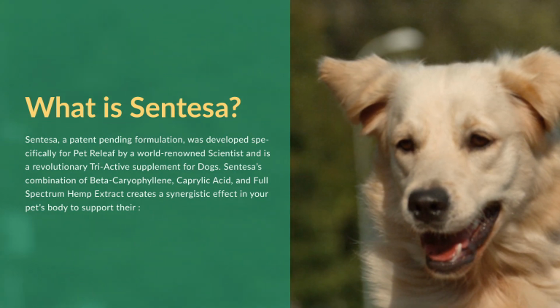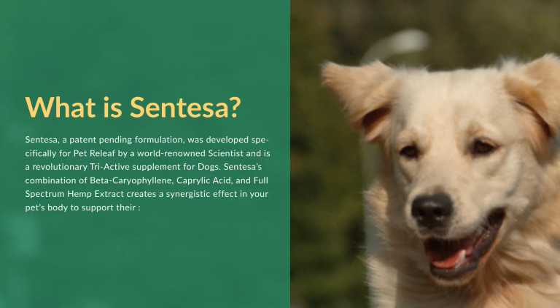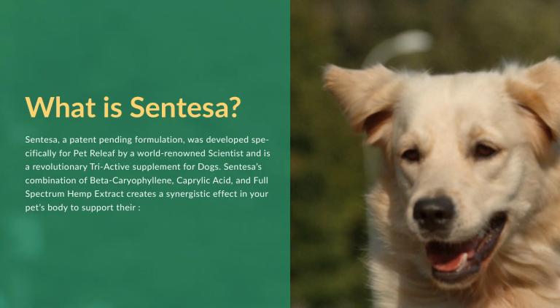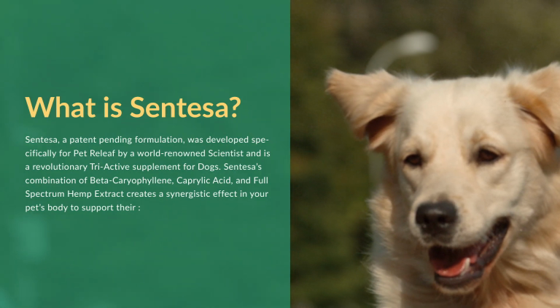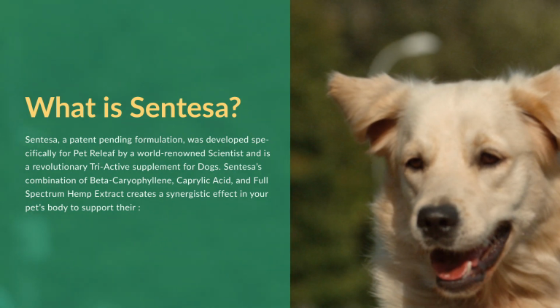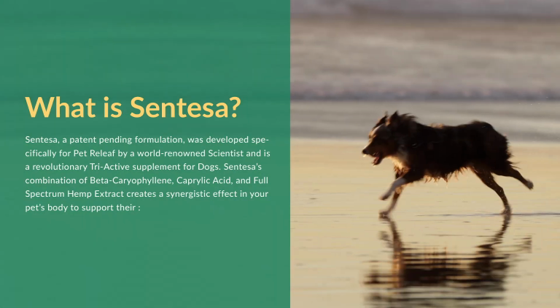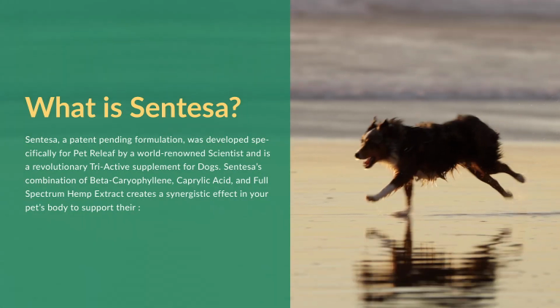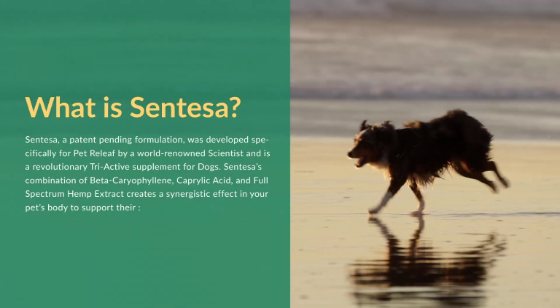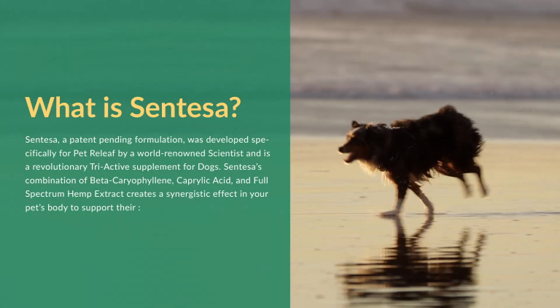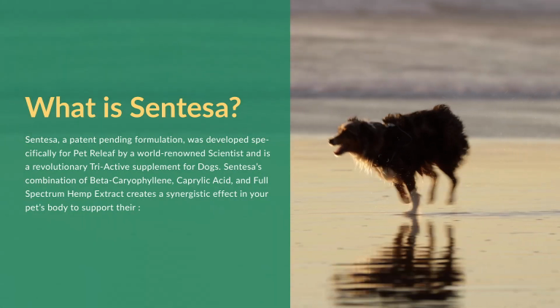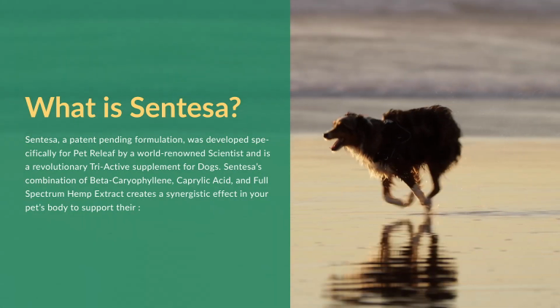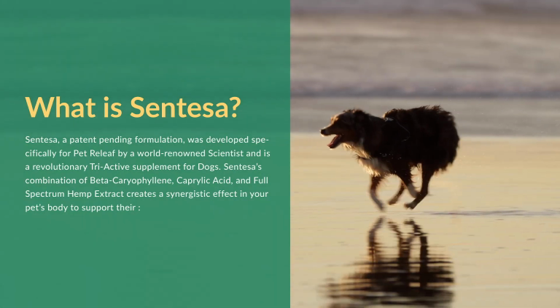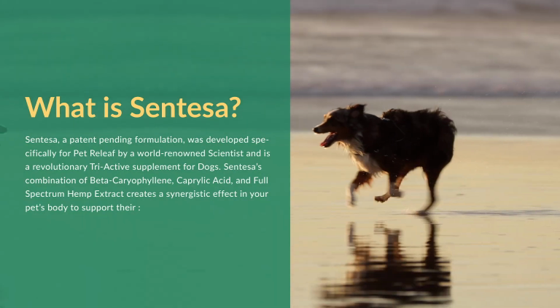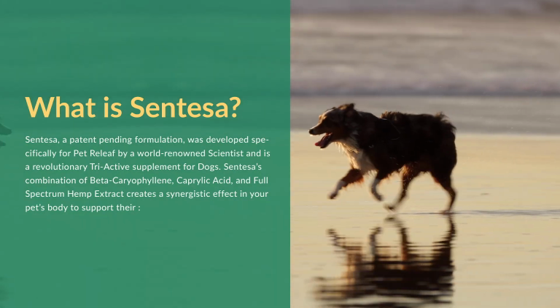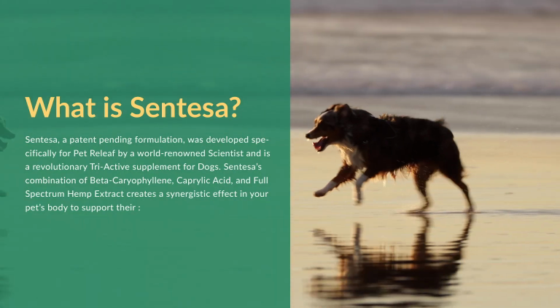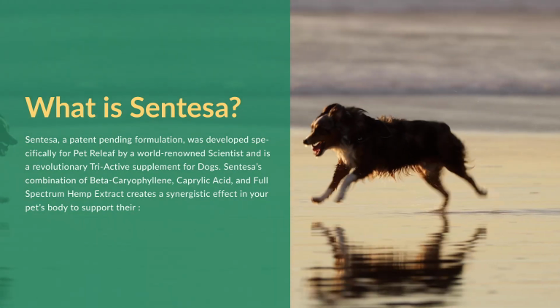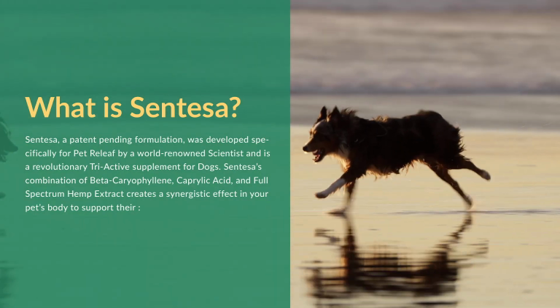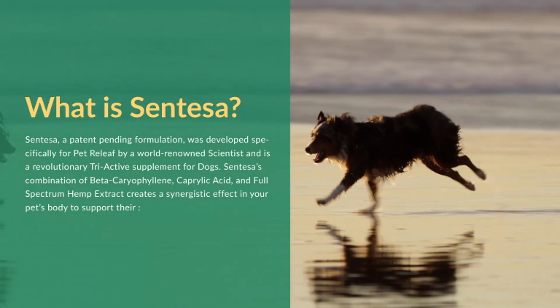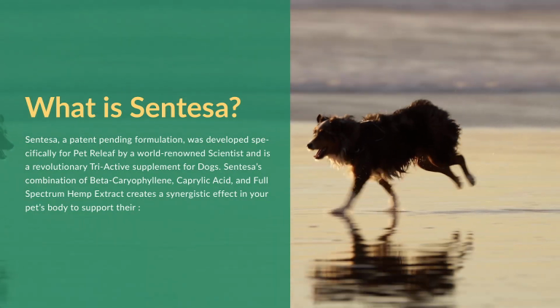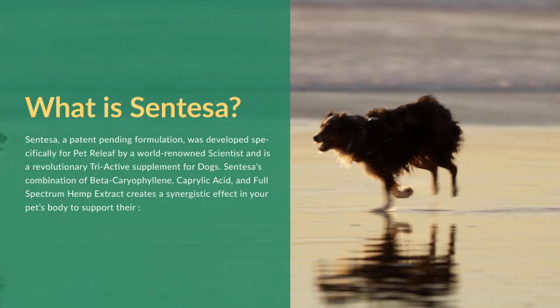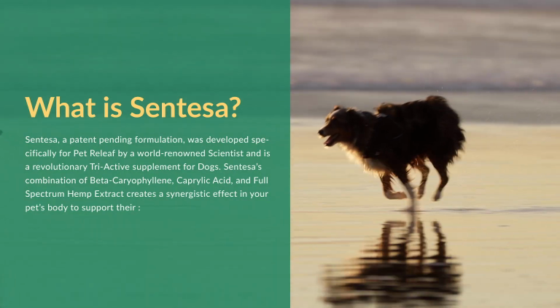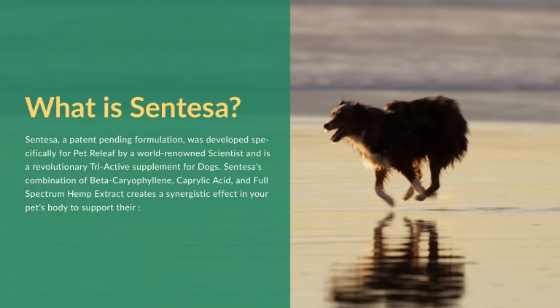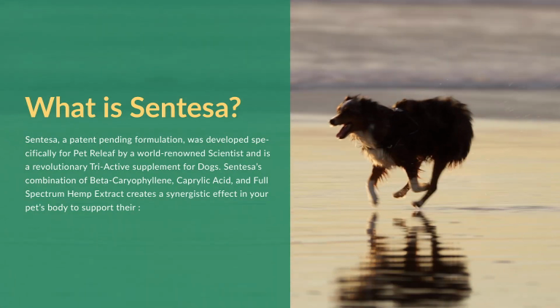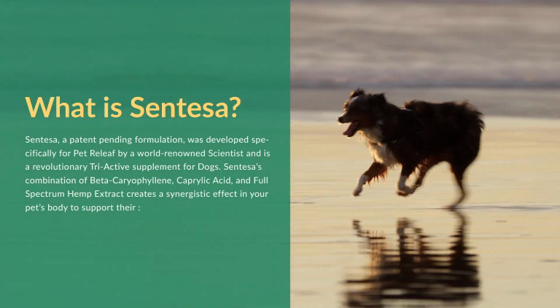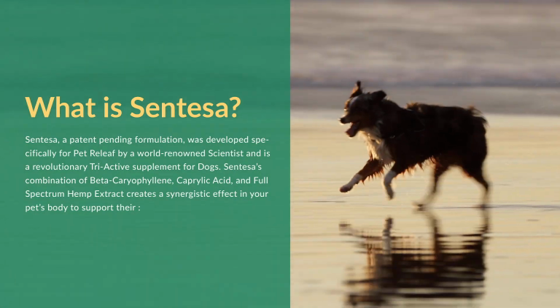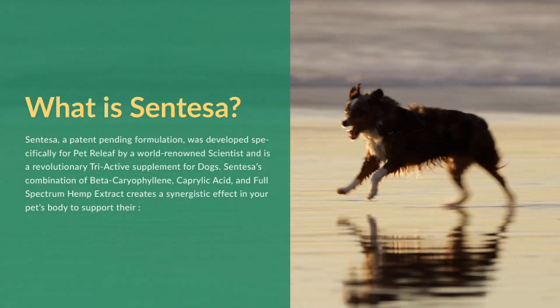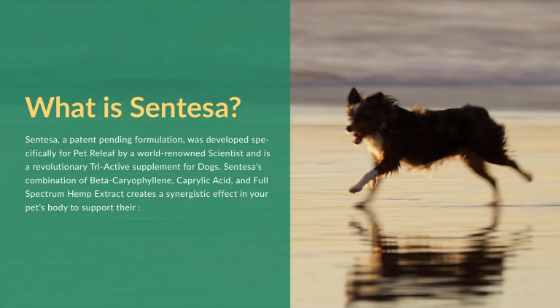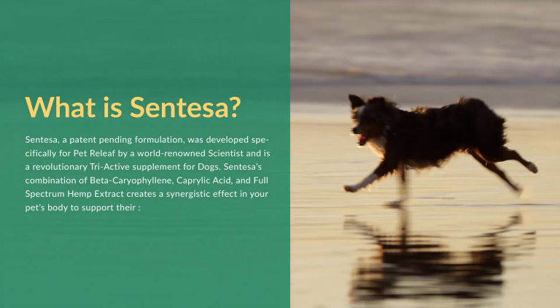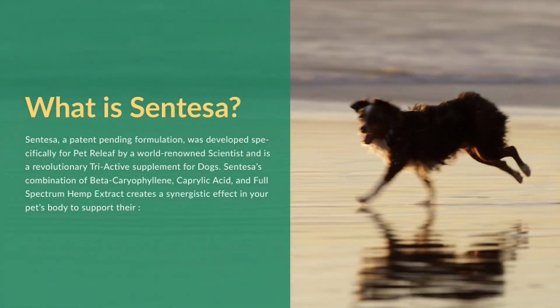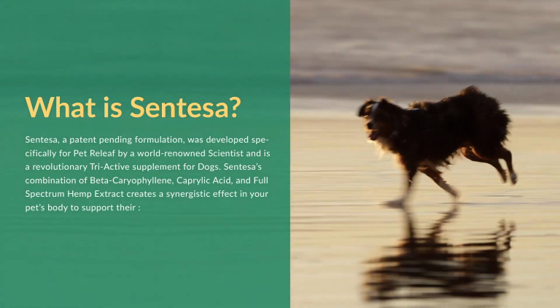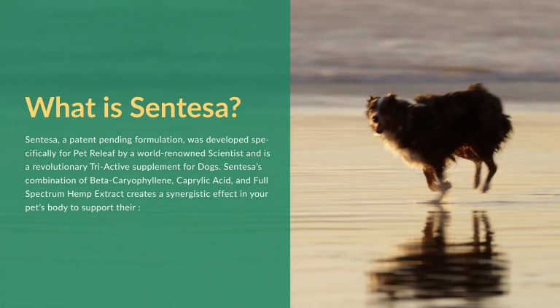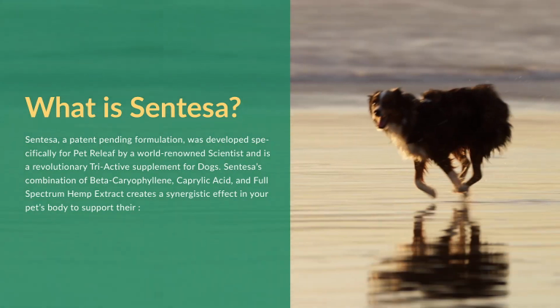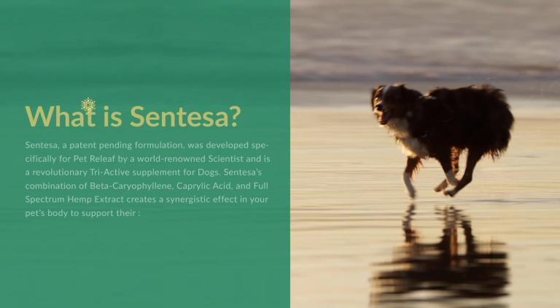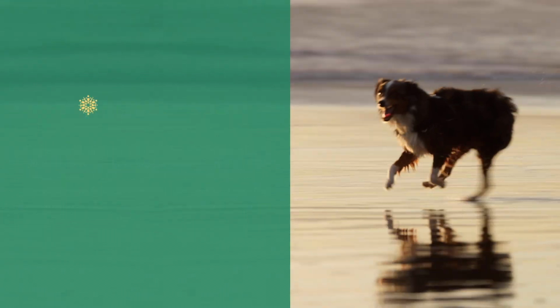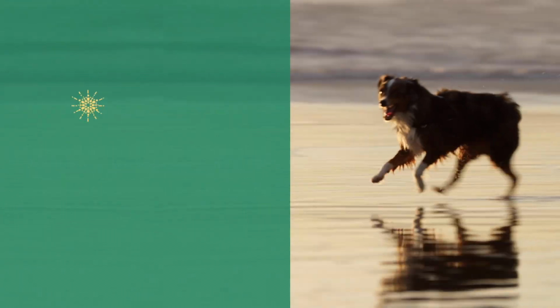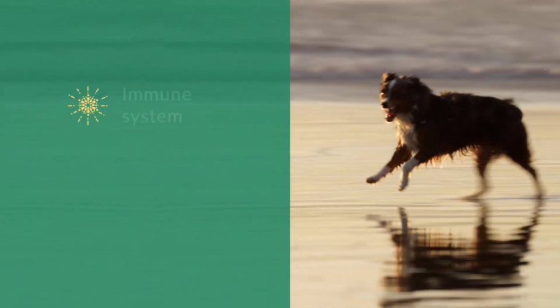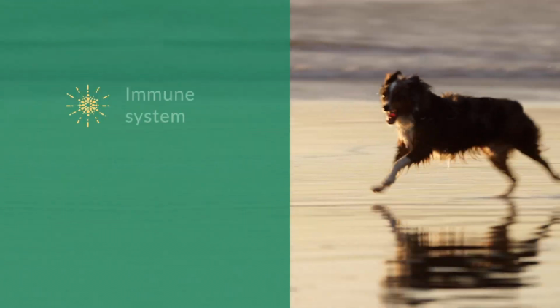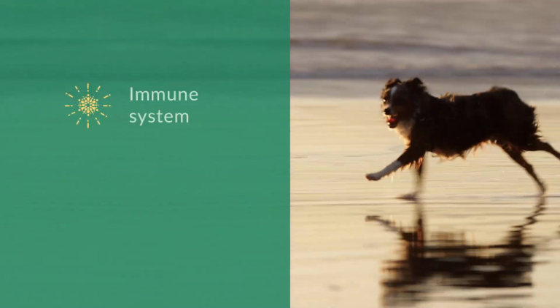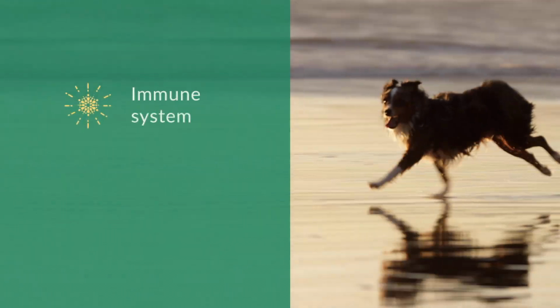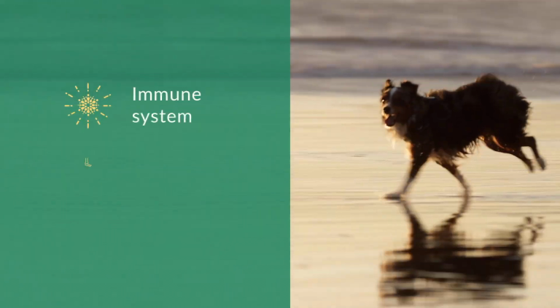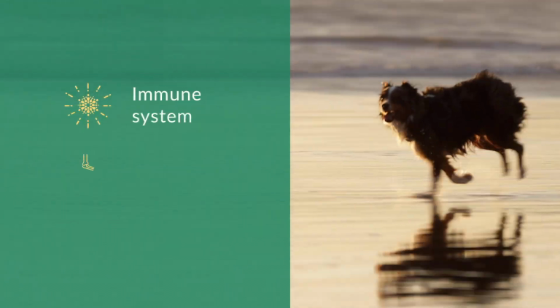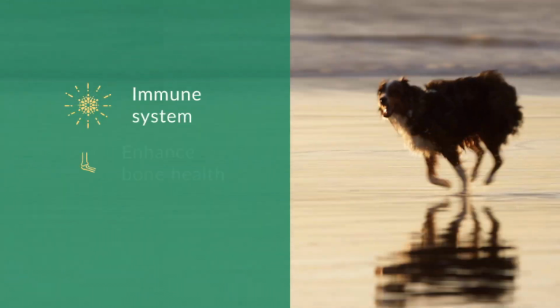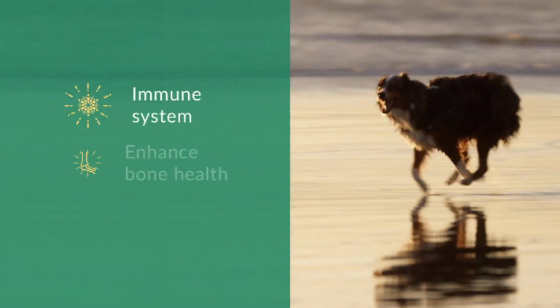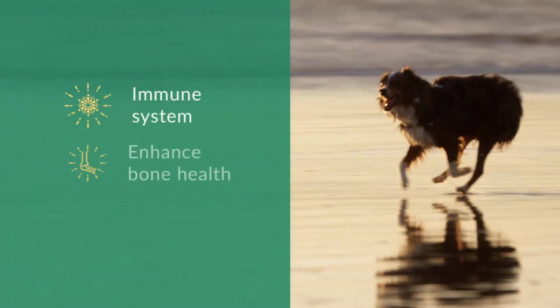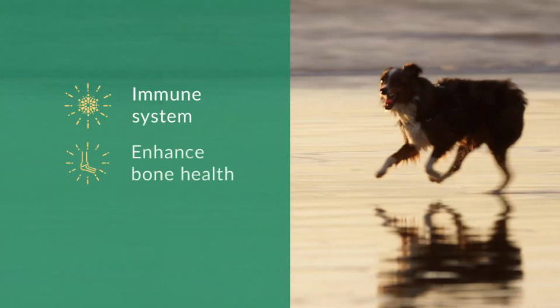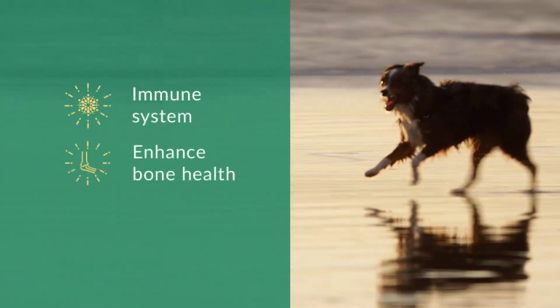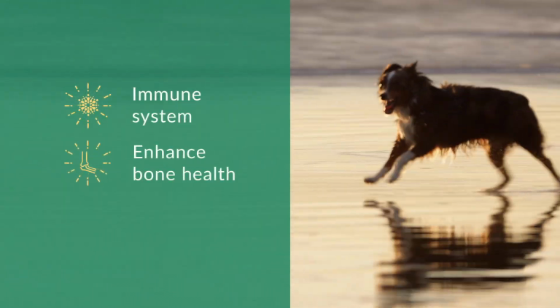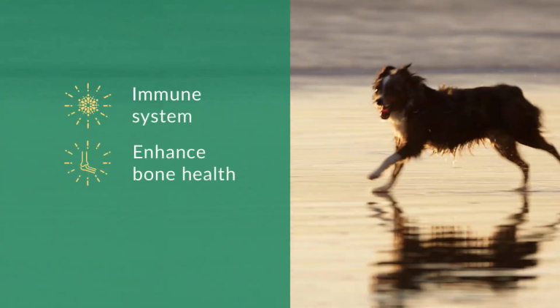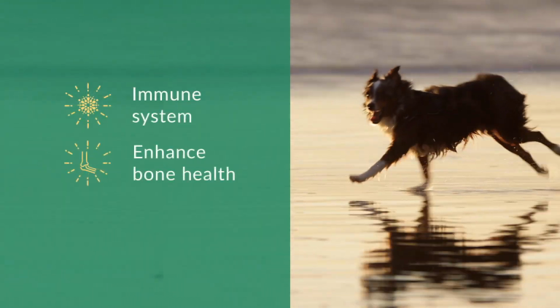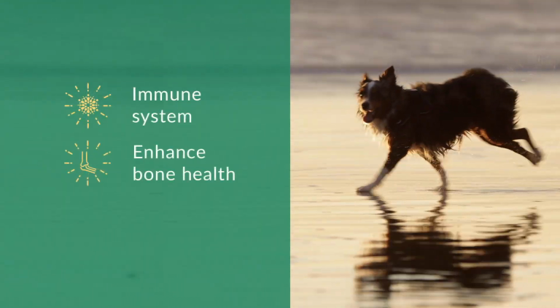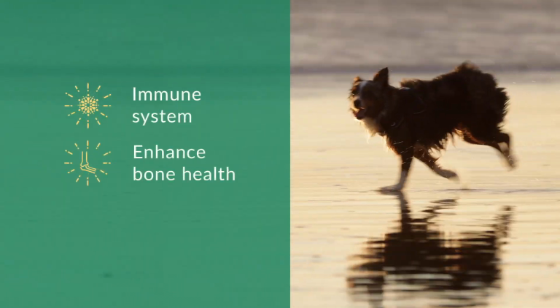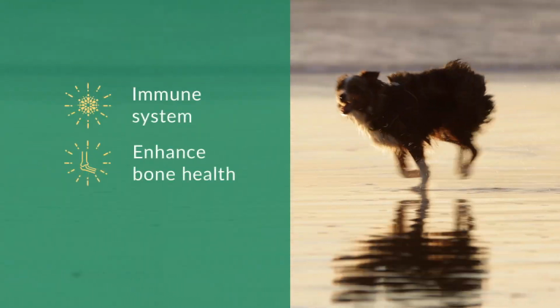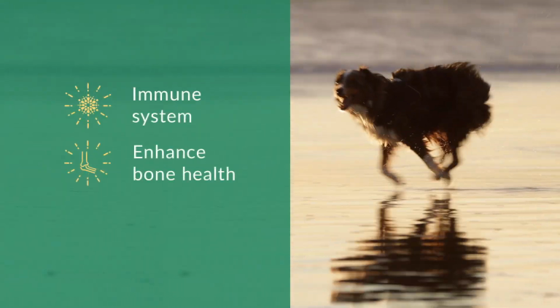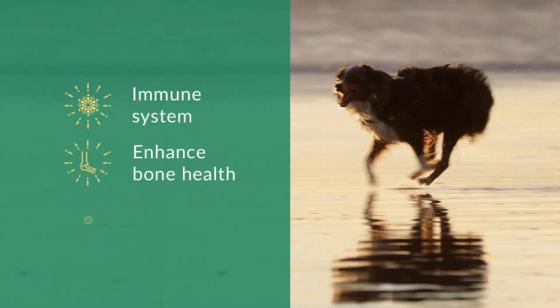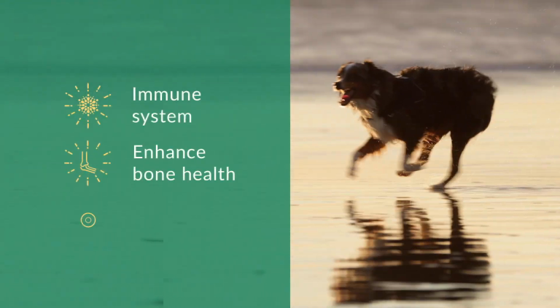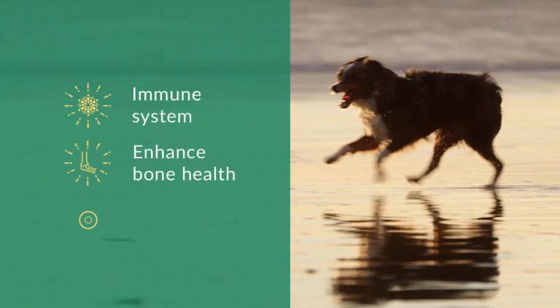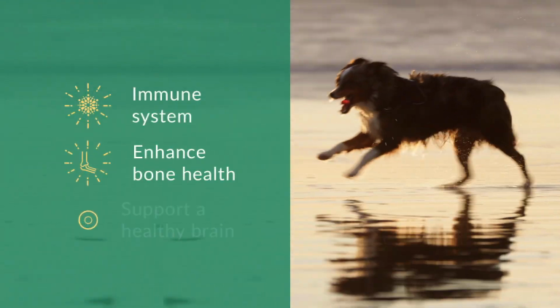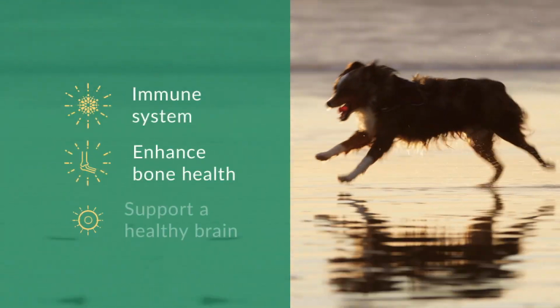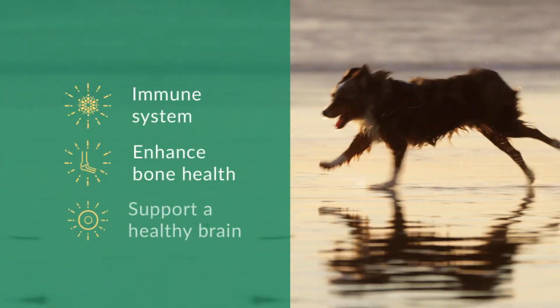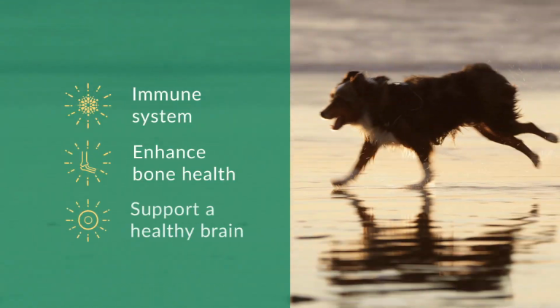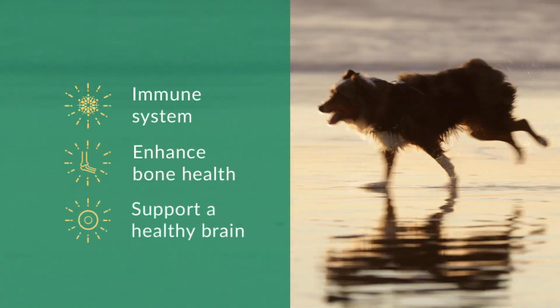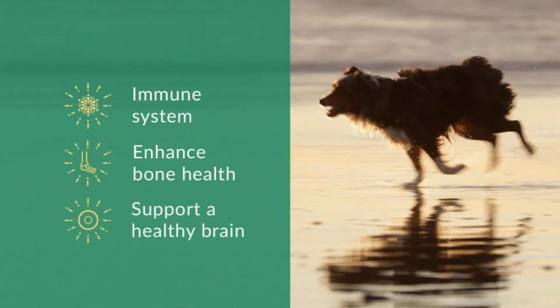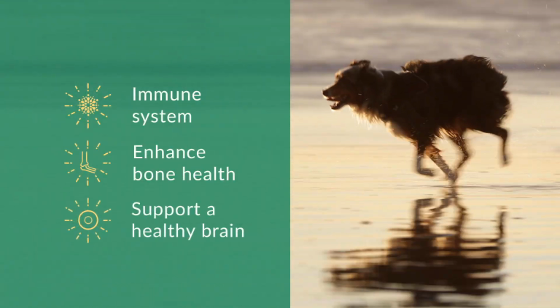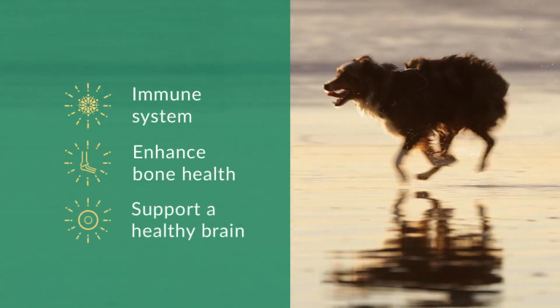It creates a synergistic effect in your pet's body to support their immune system, enhance bone health, and support a healthy brain.